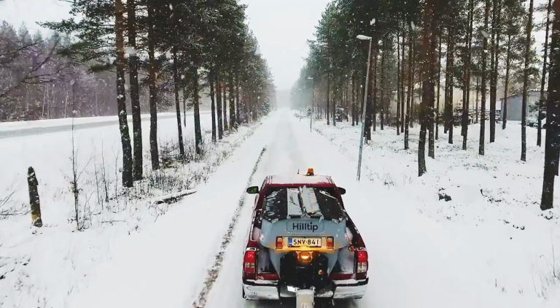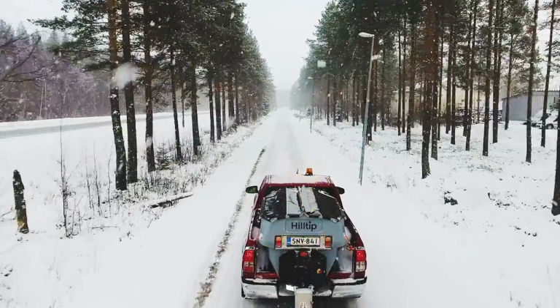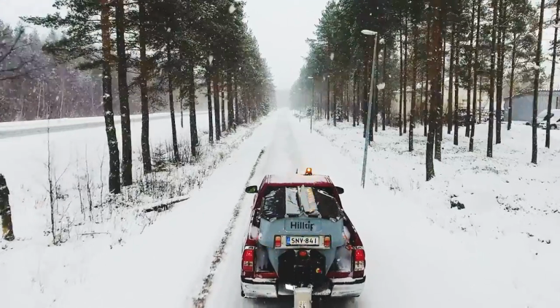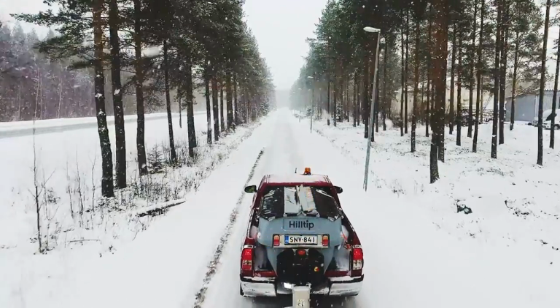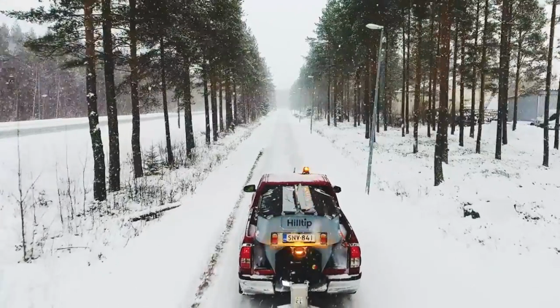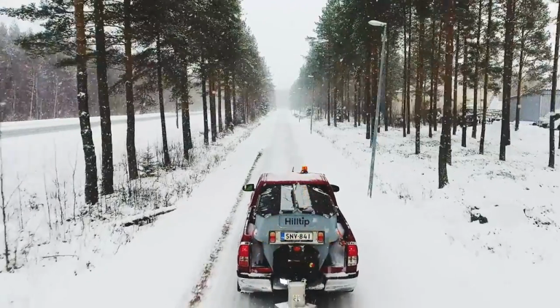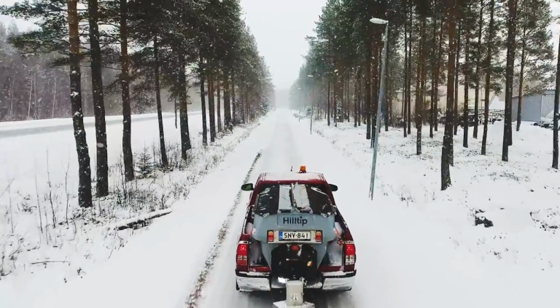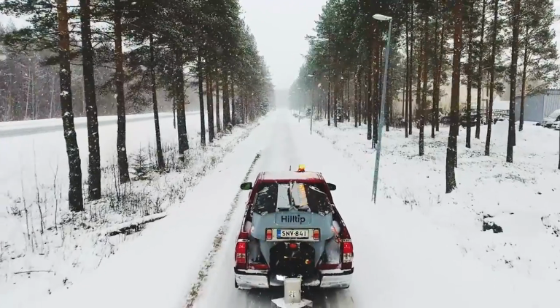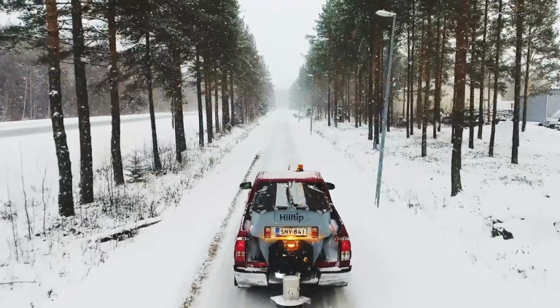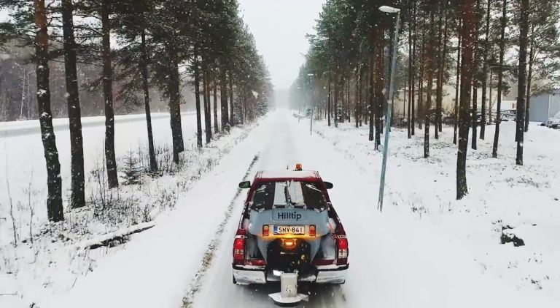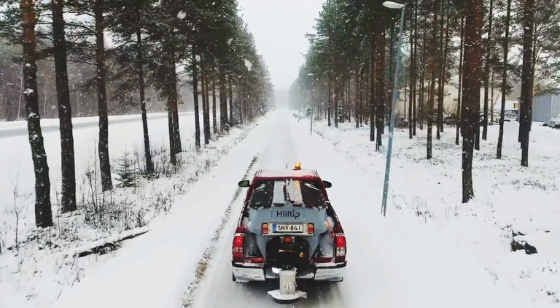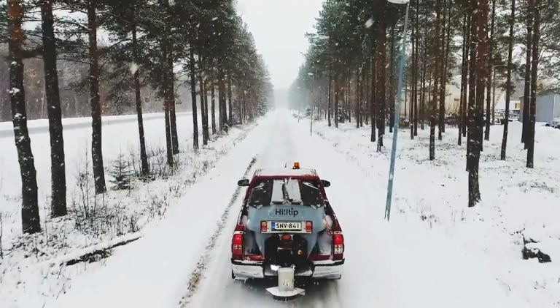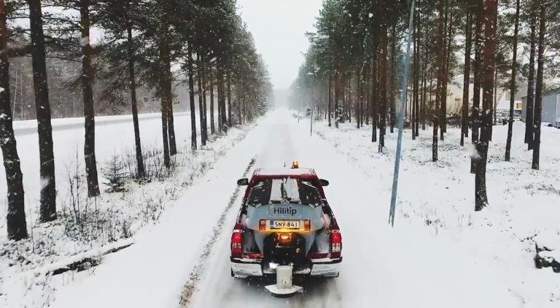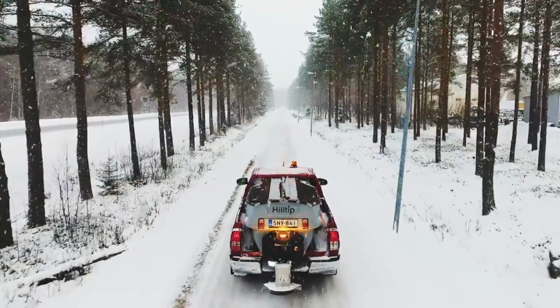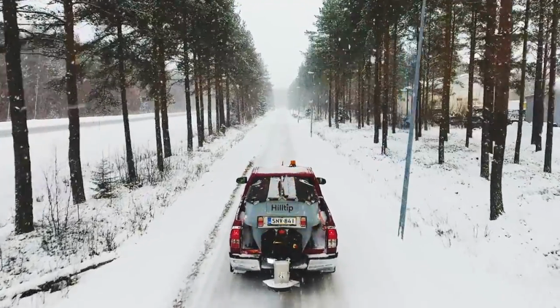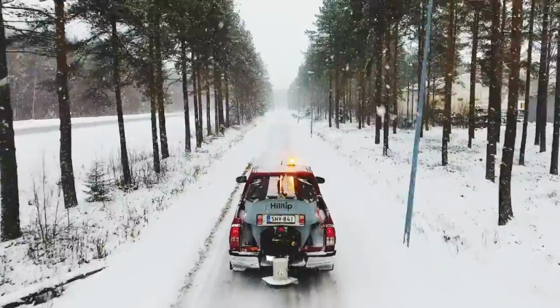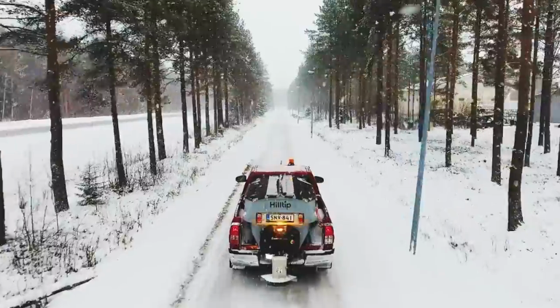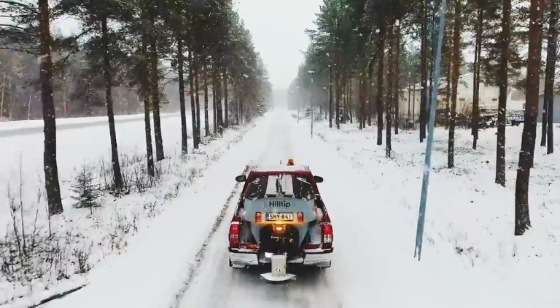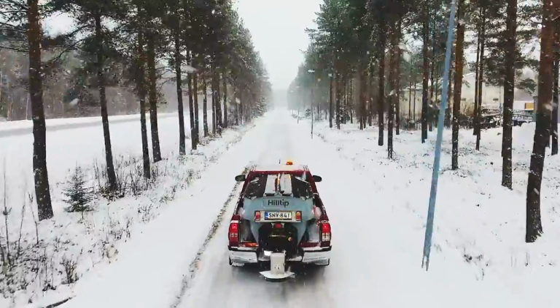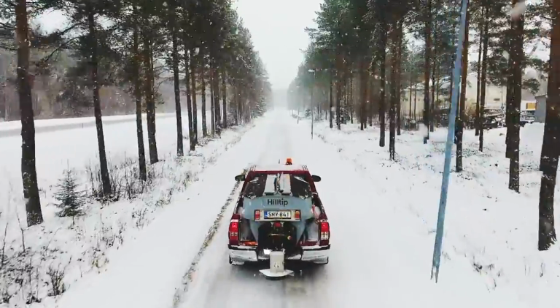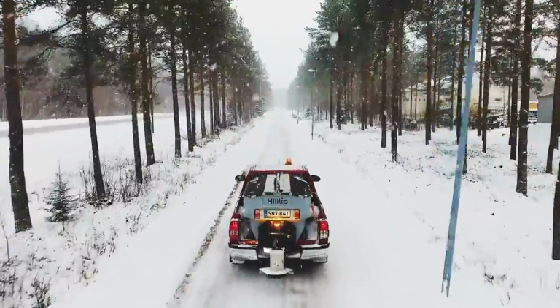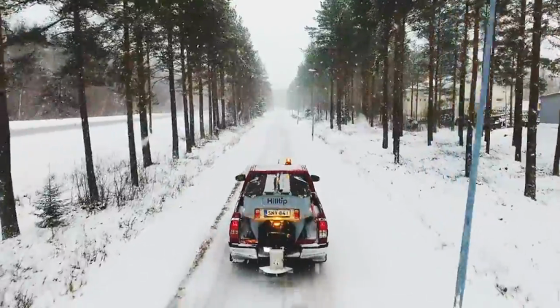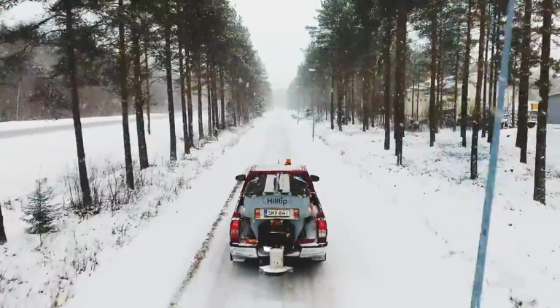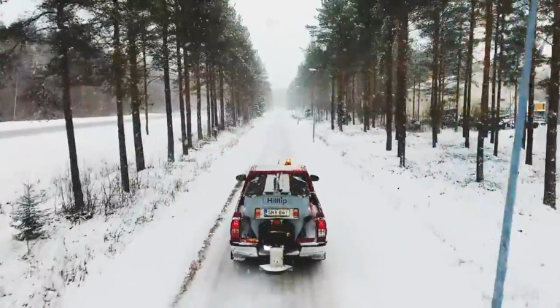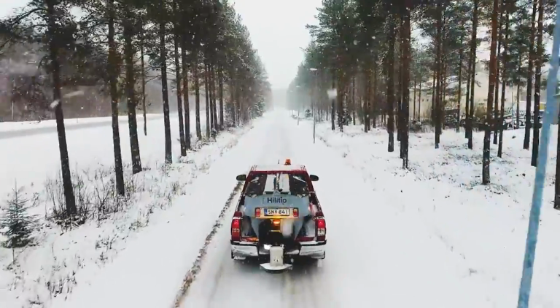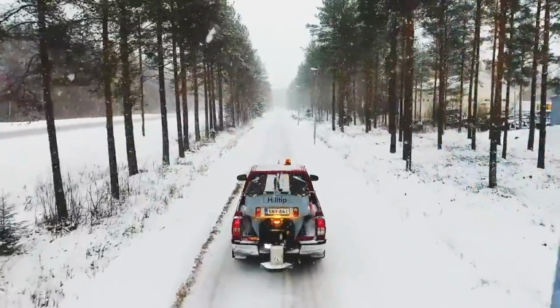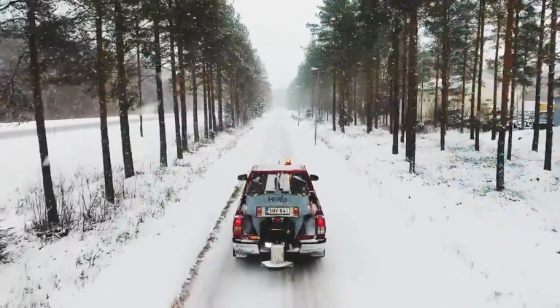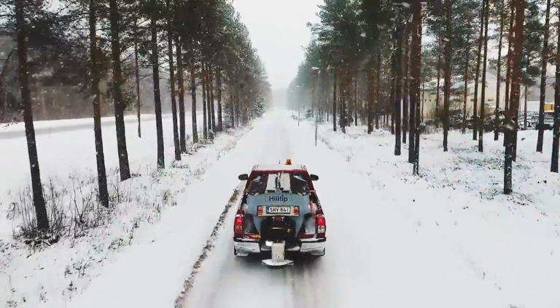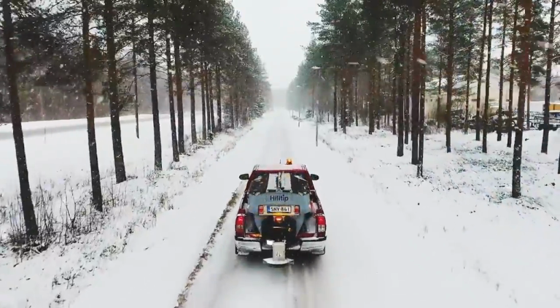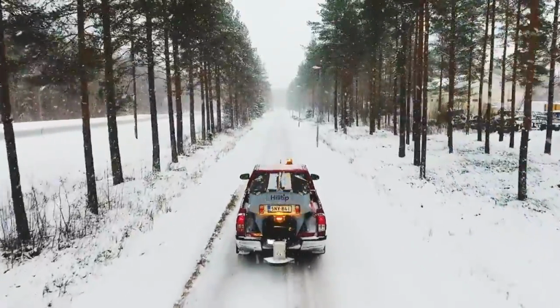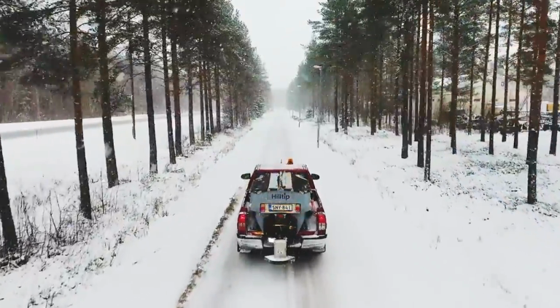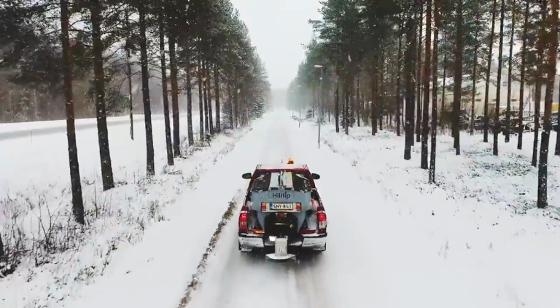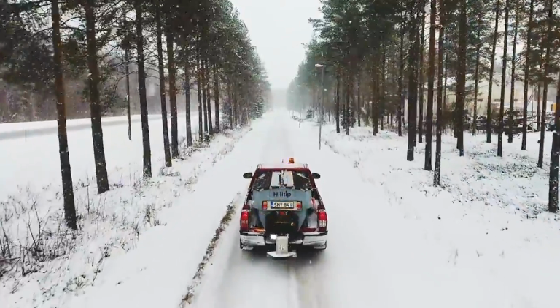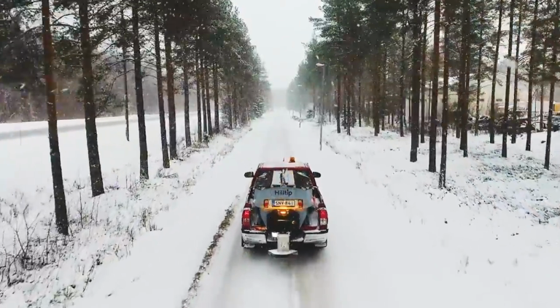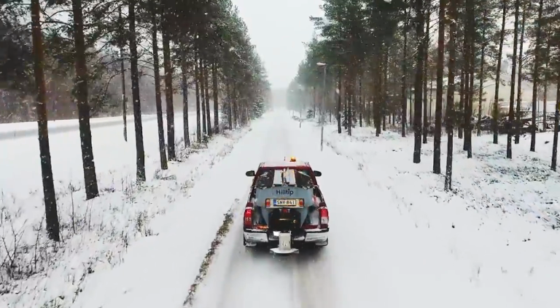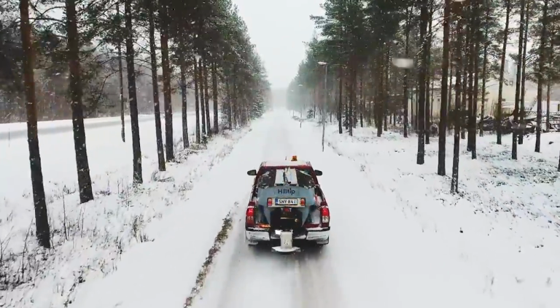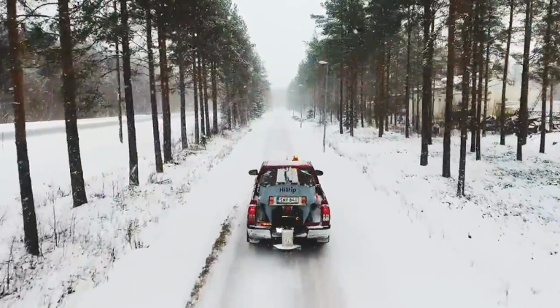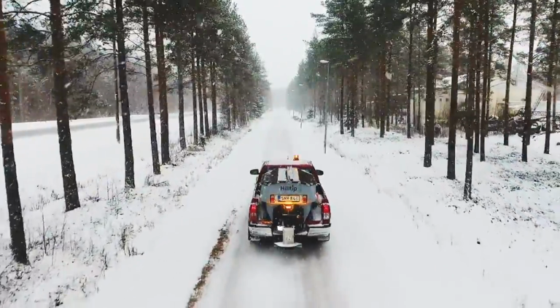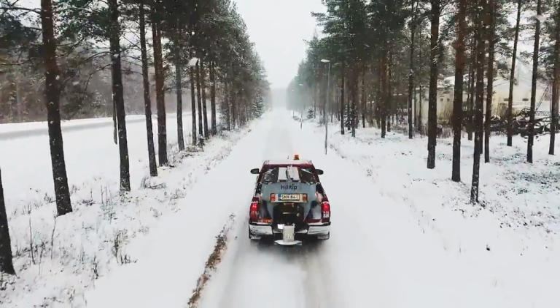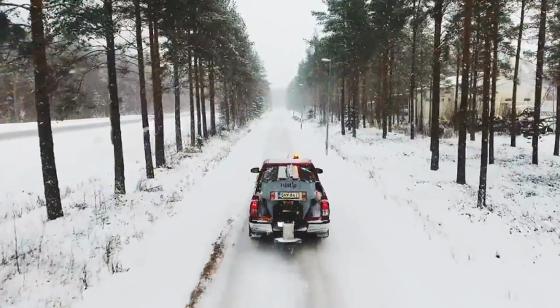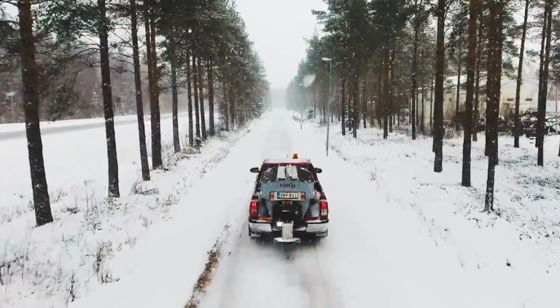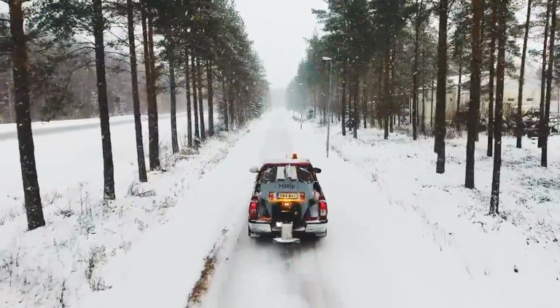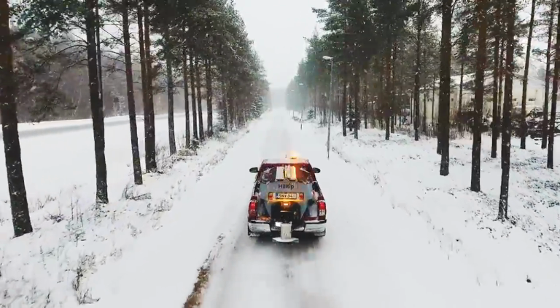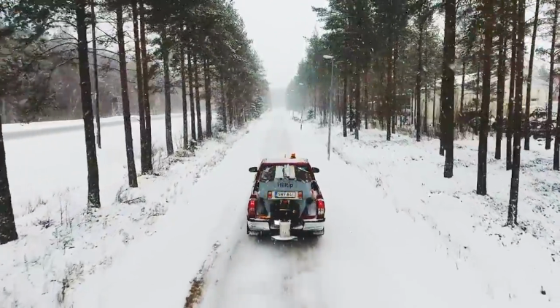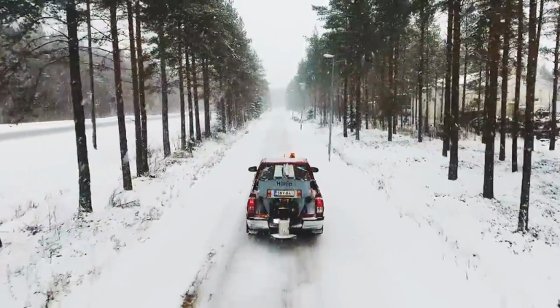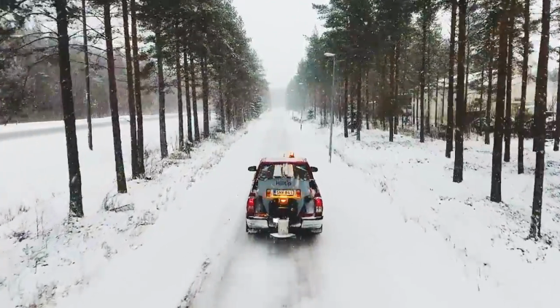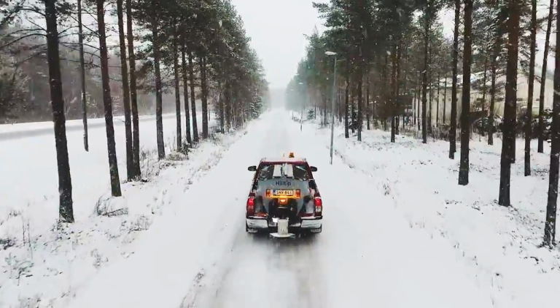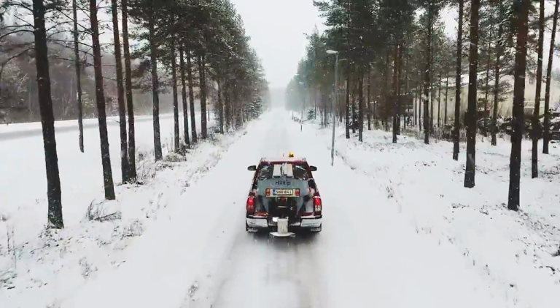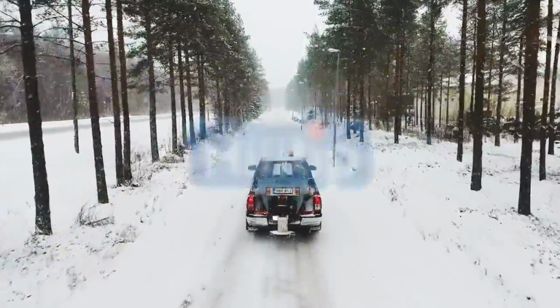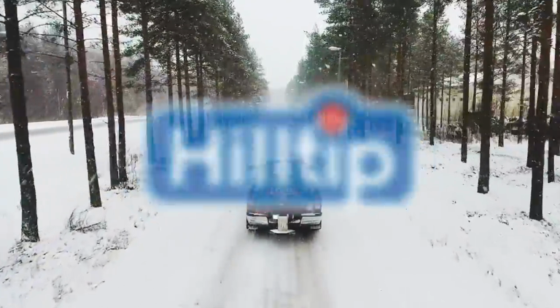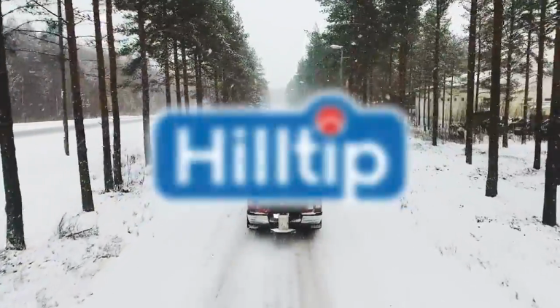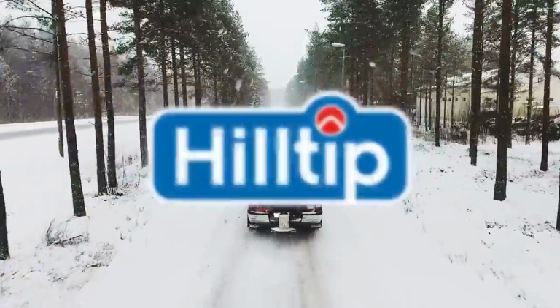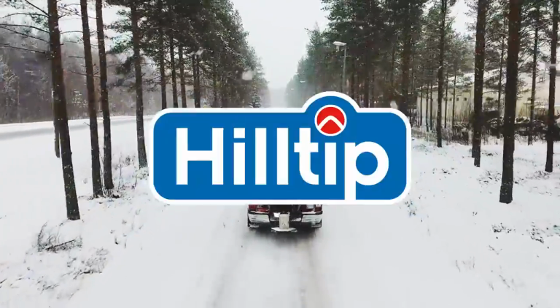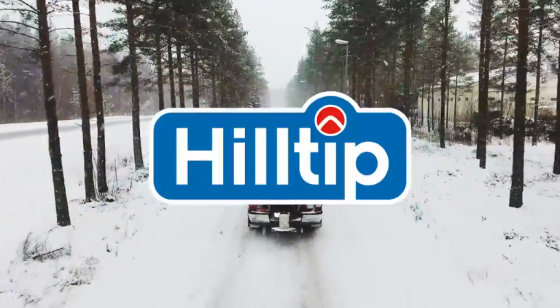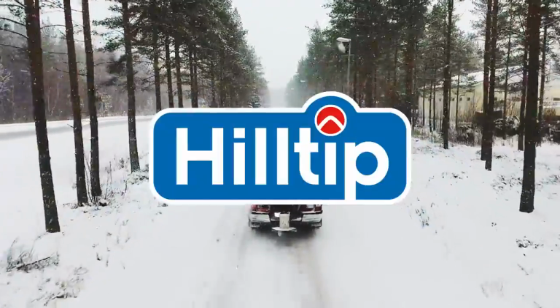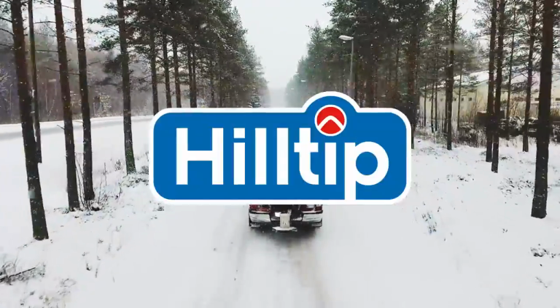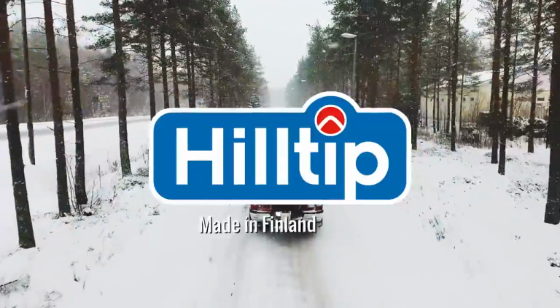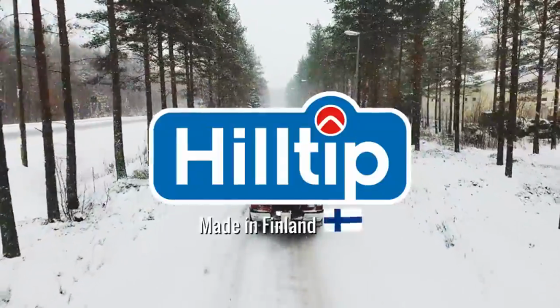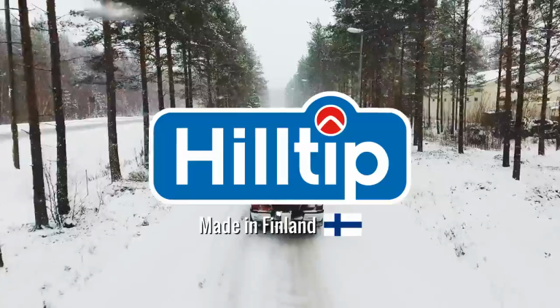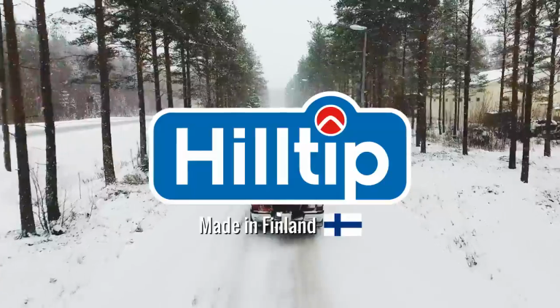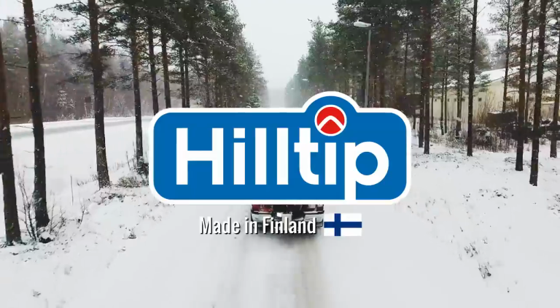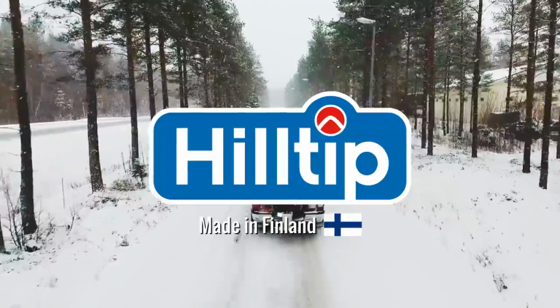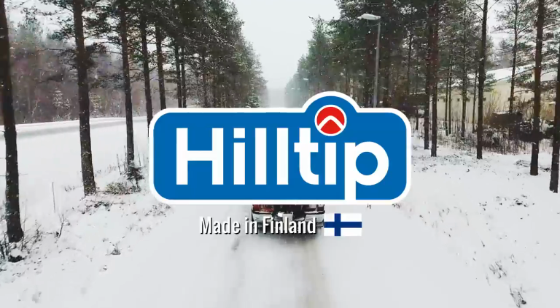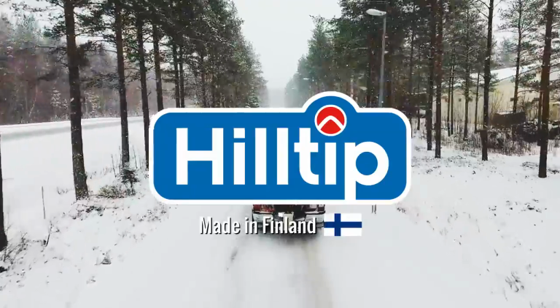In Finland, we have snow for six months out of the year. We truly know the winter maintenance industry. Hilltip.